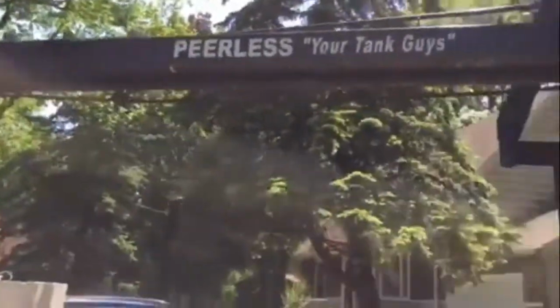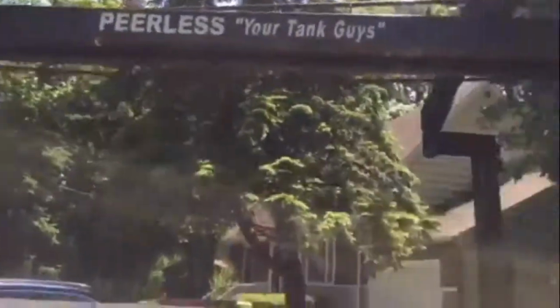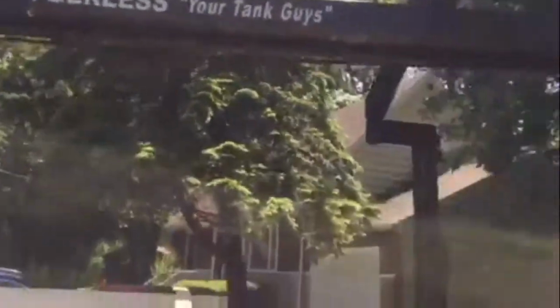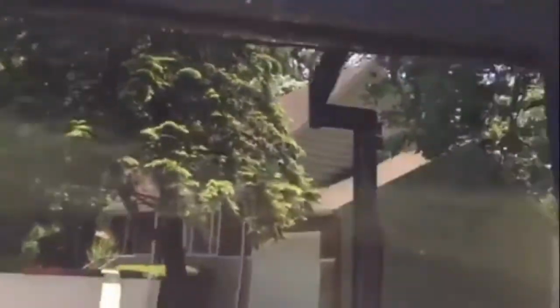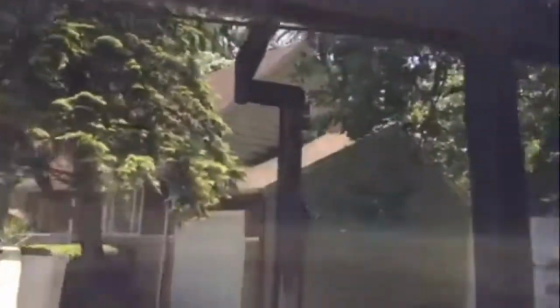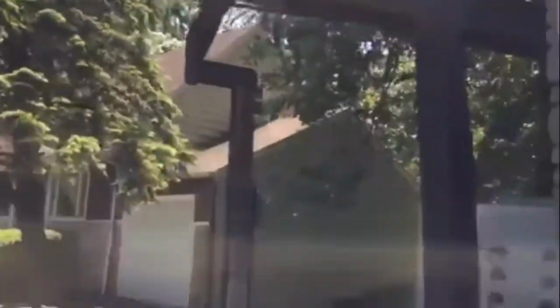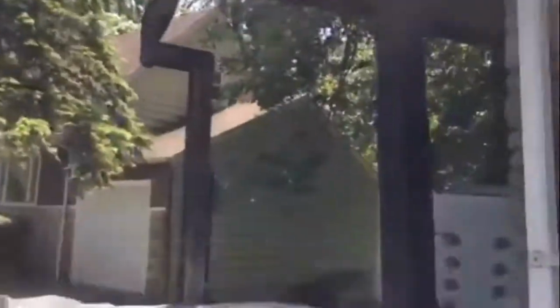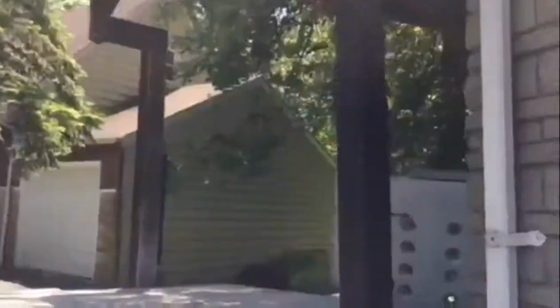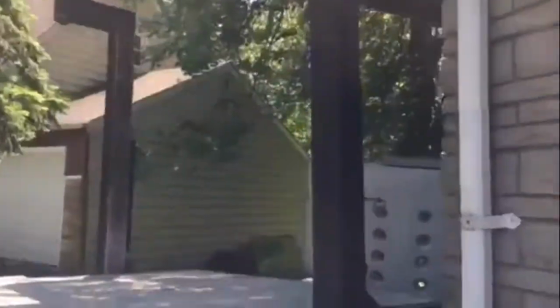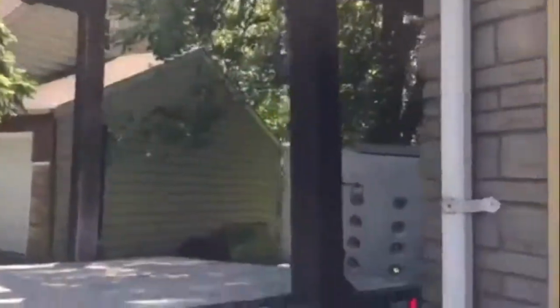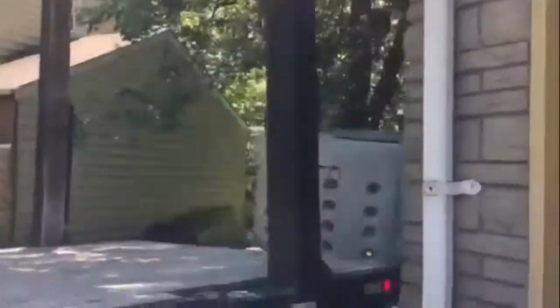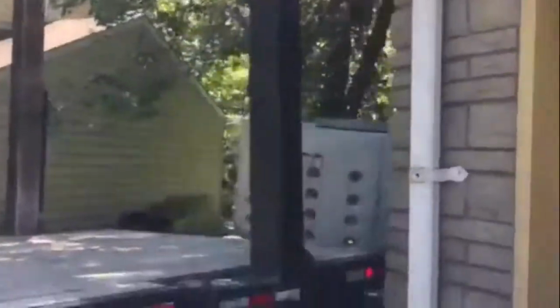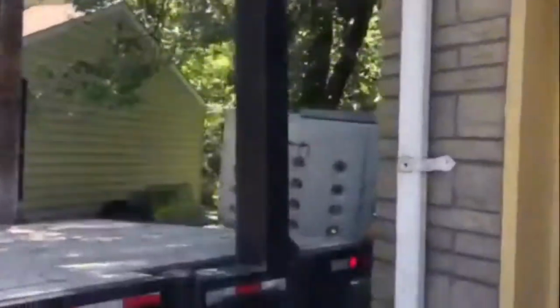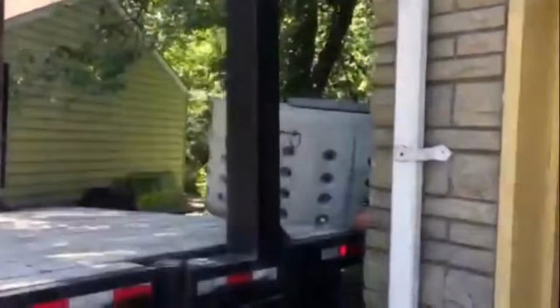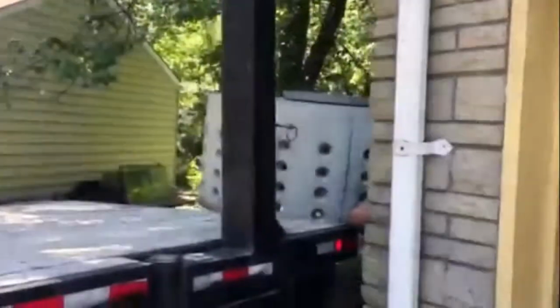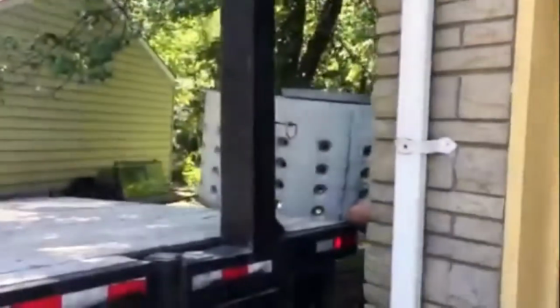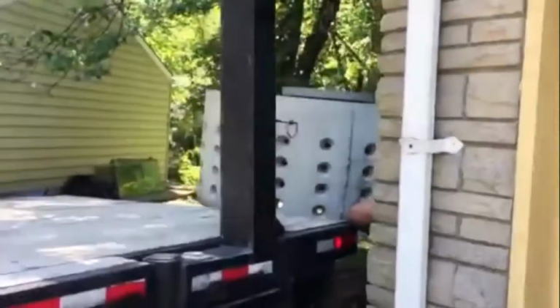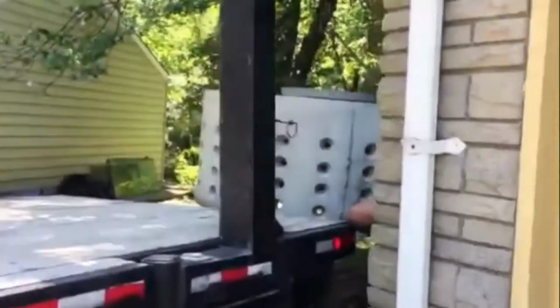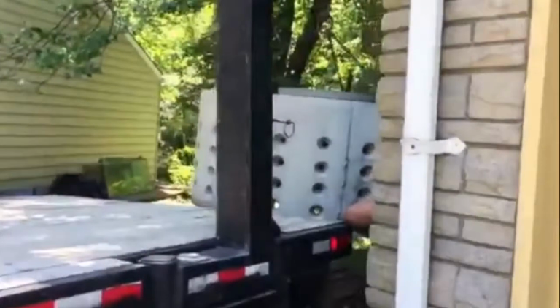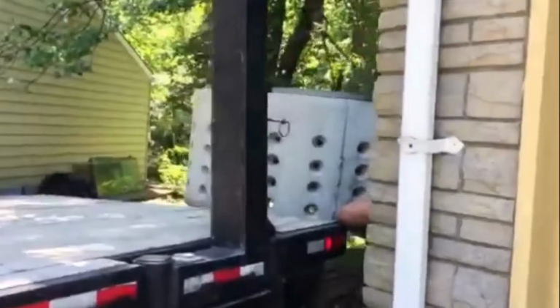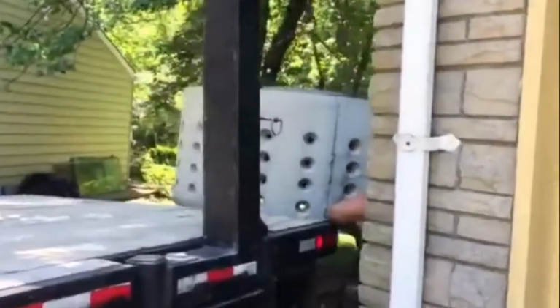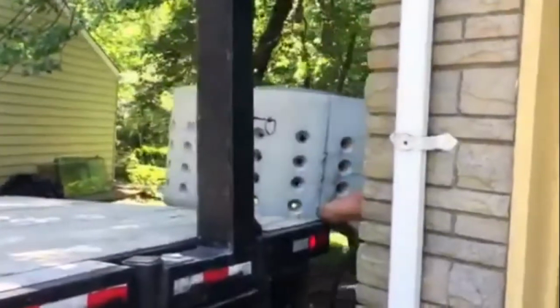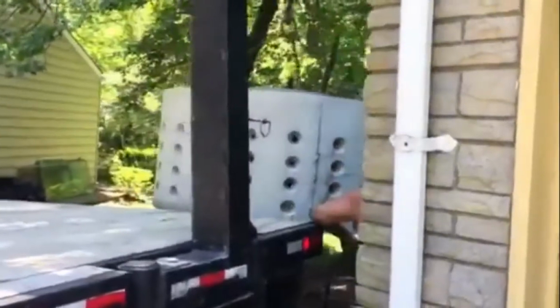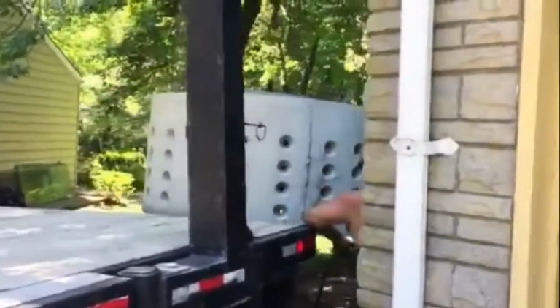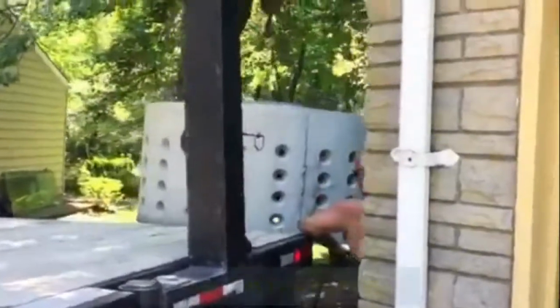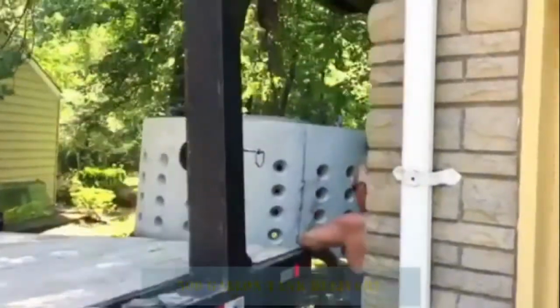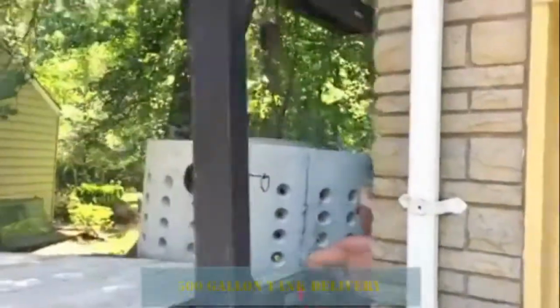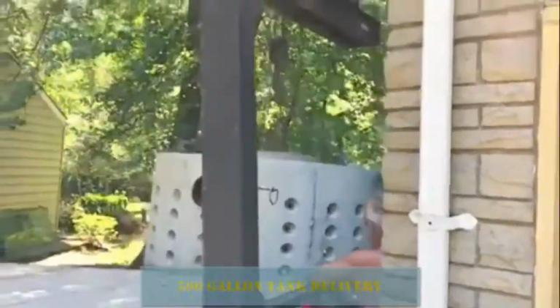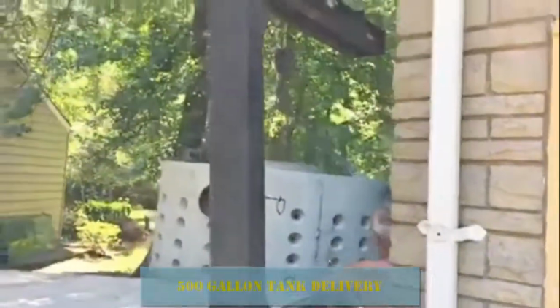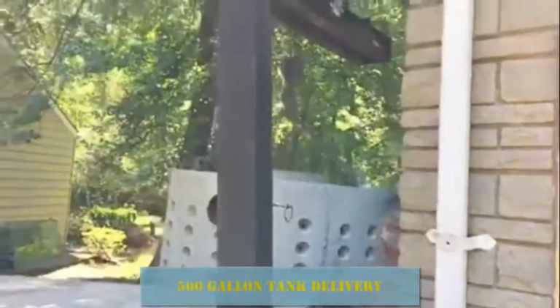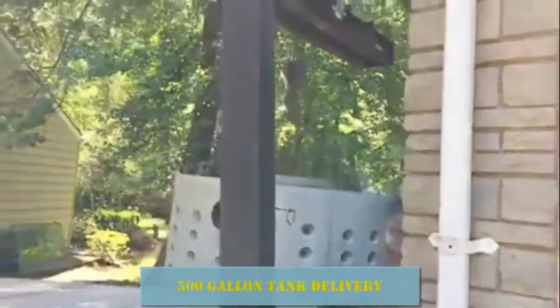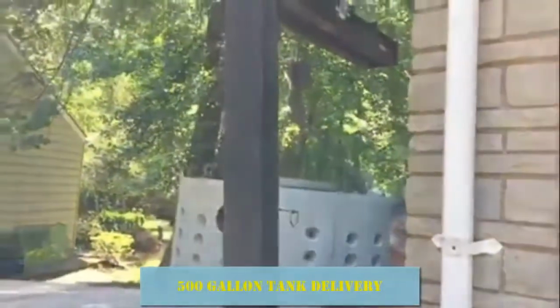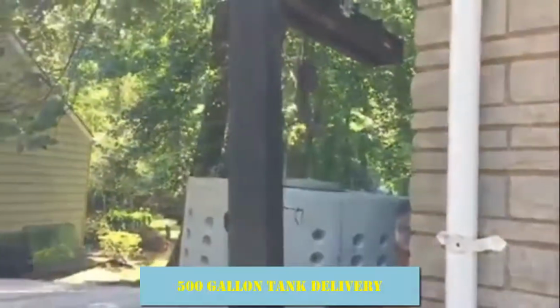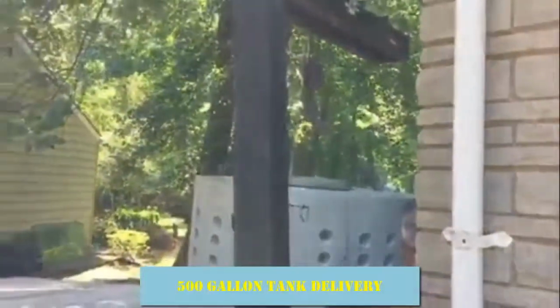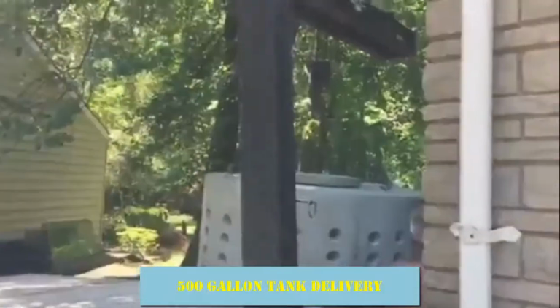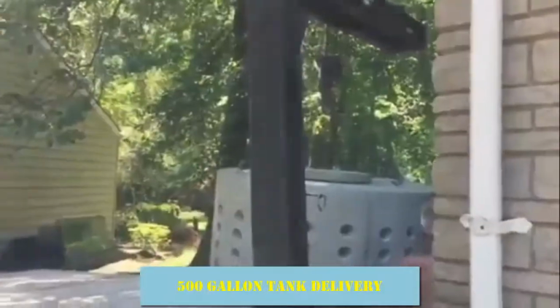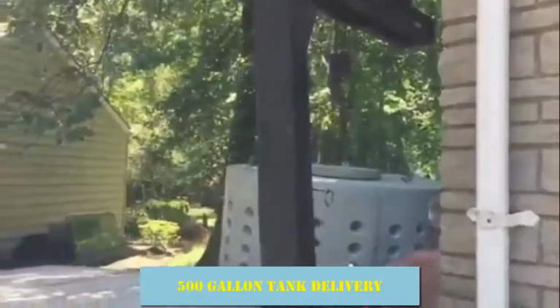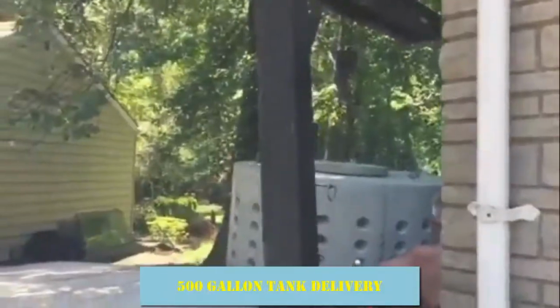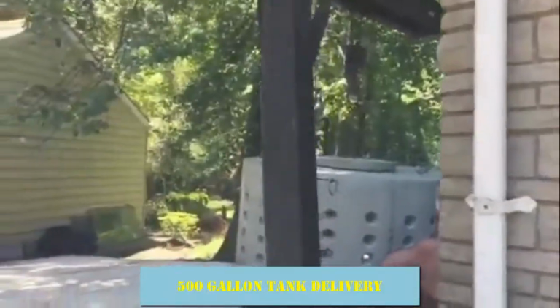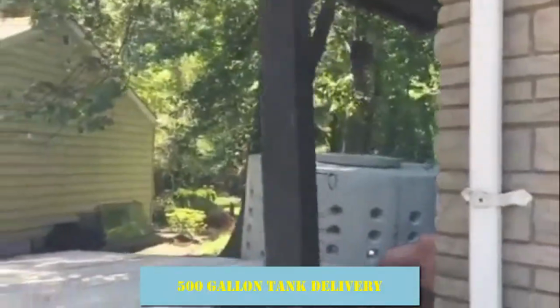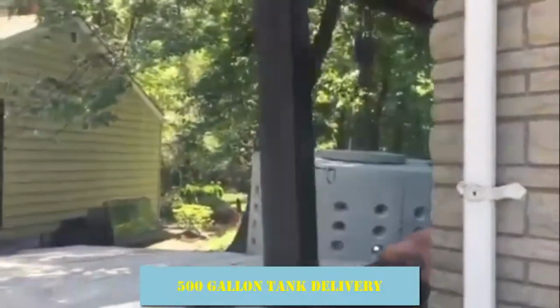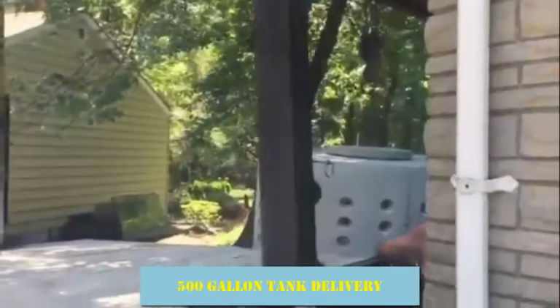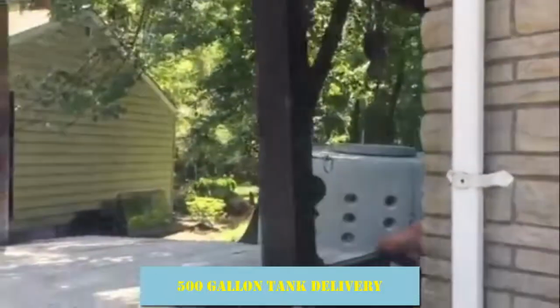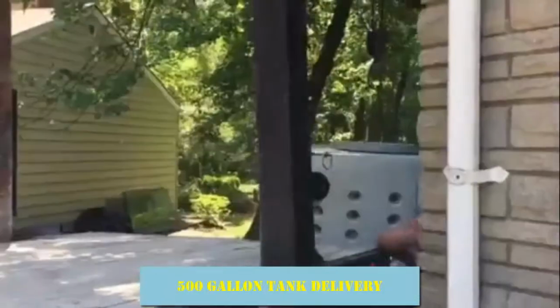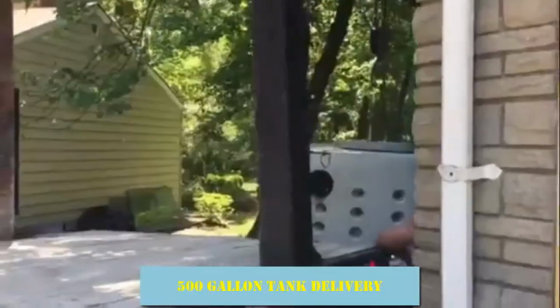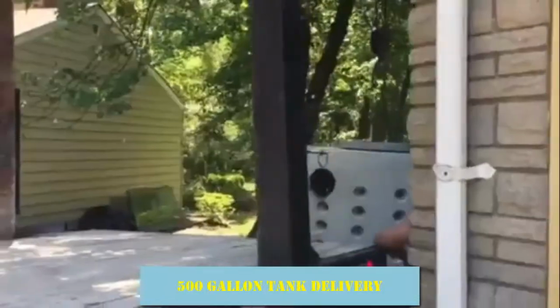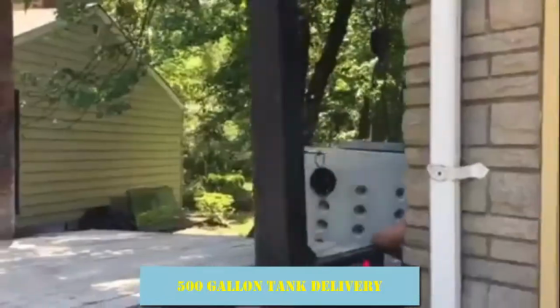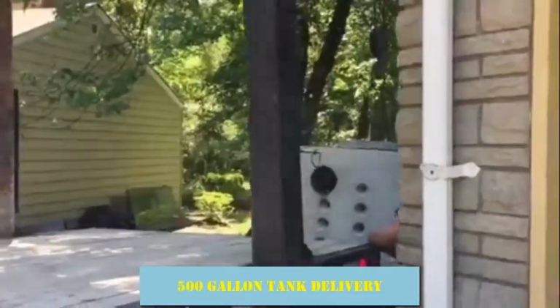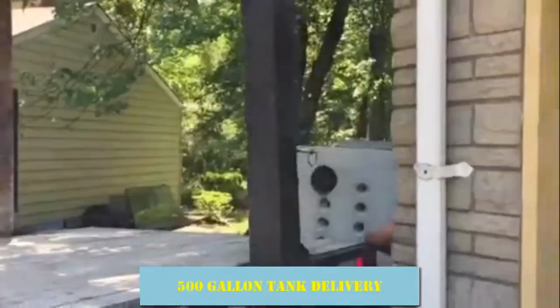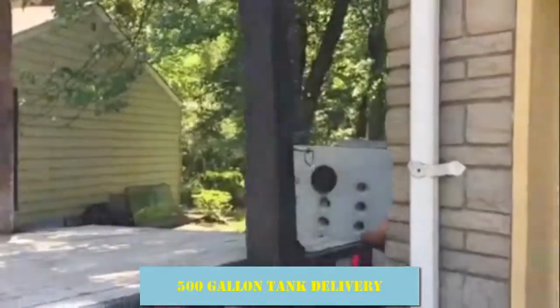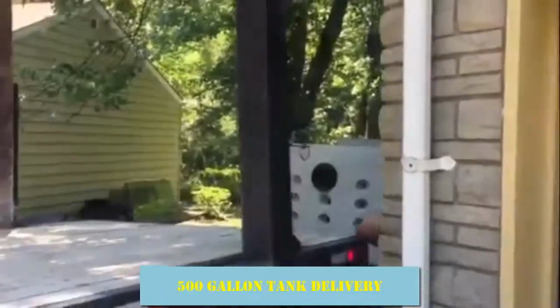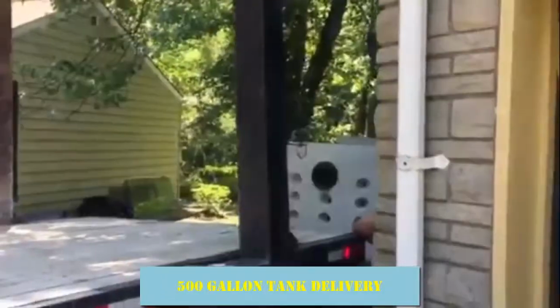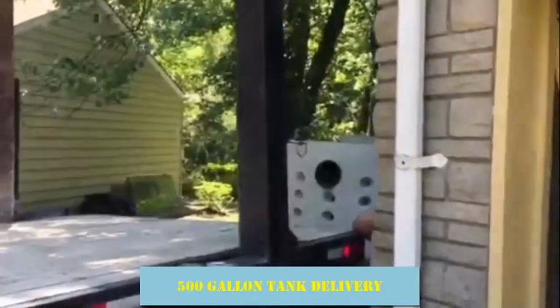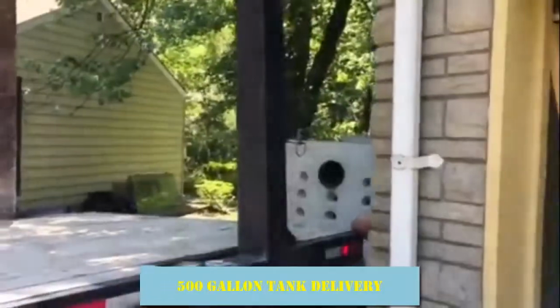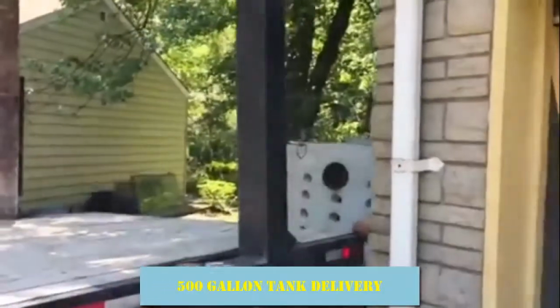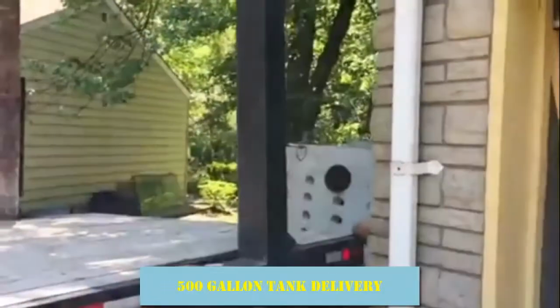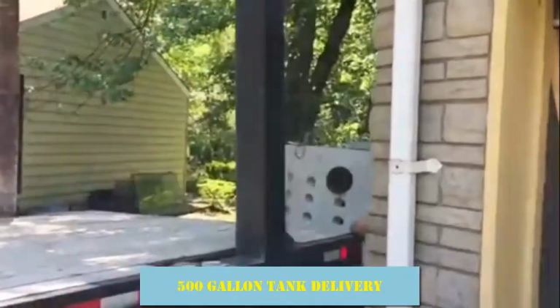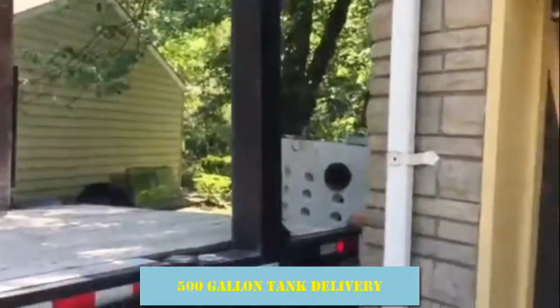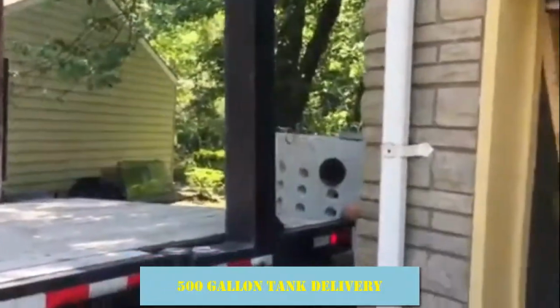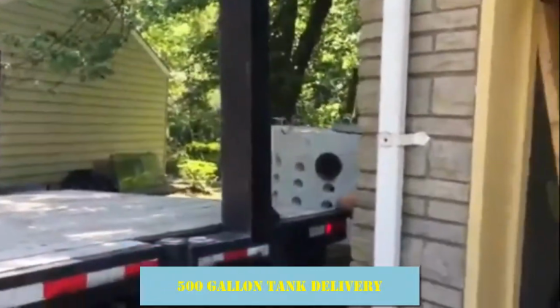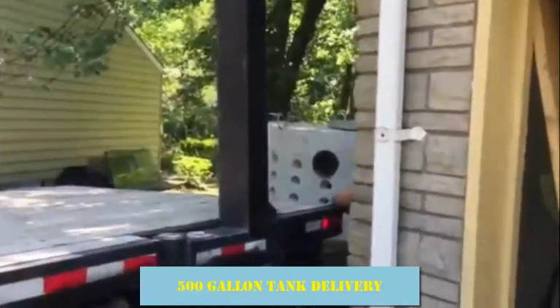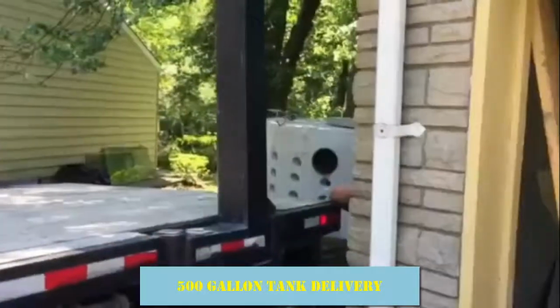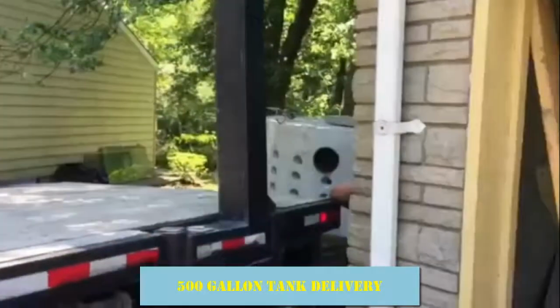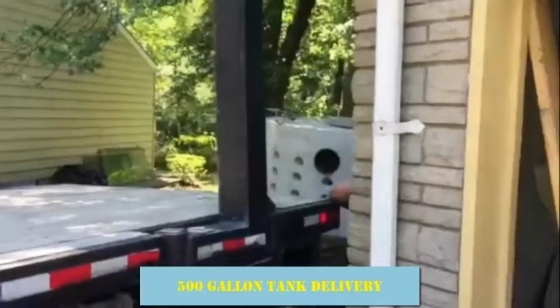That's a little bit of a tank here. Dropping the tank on the side.